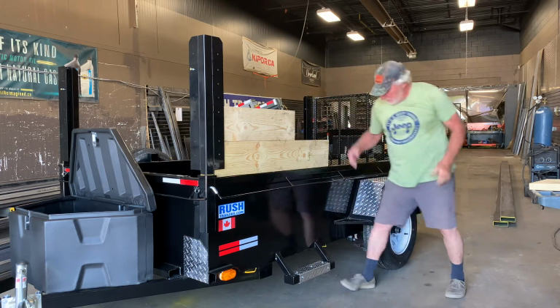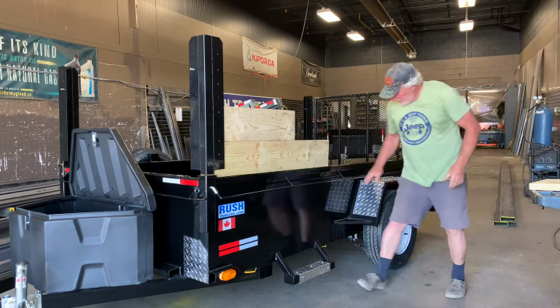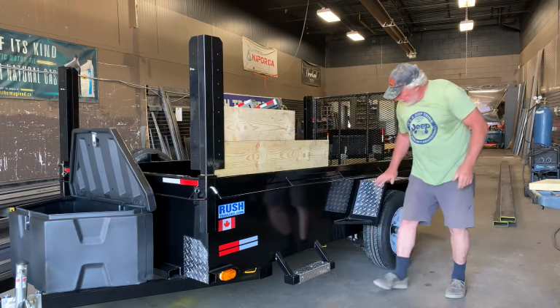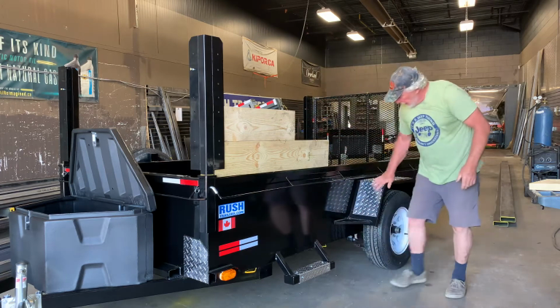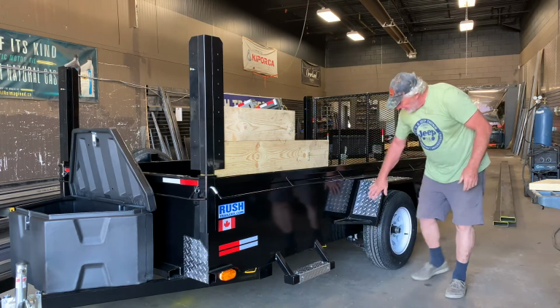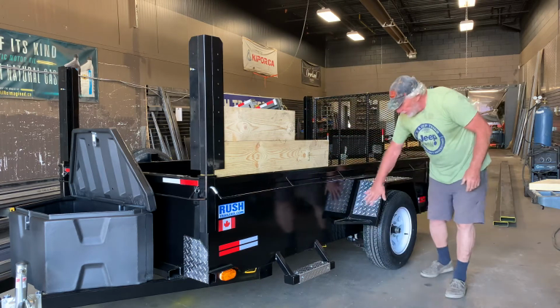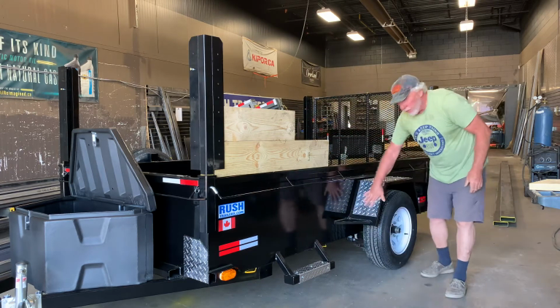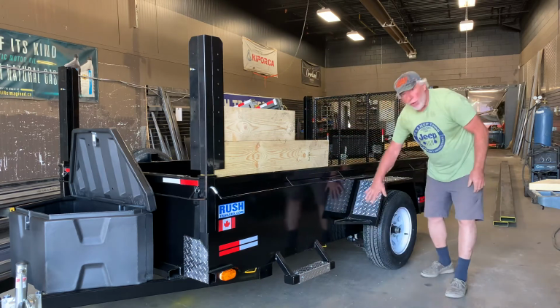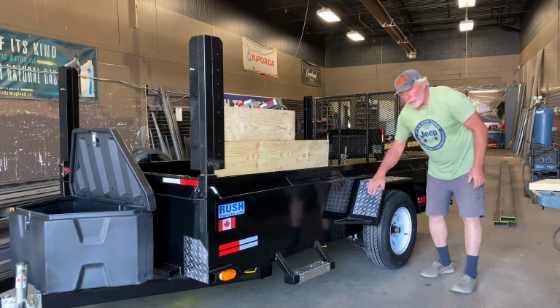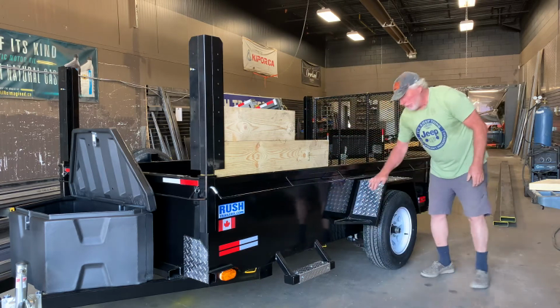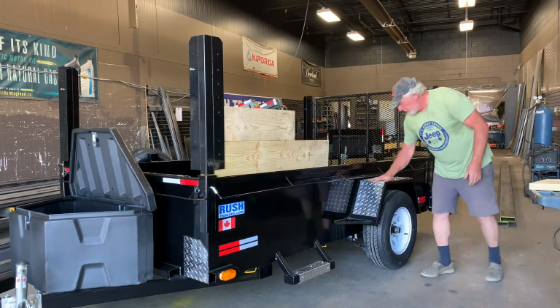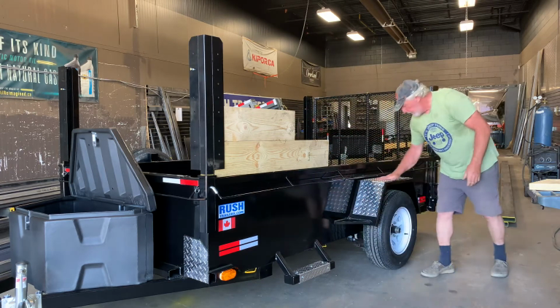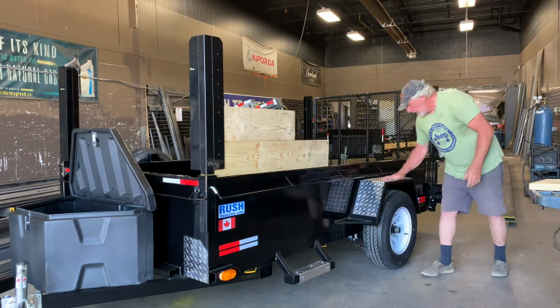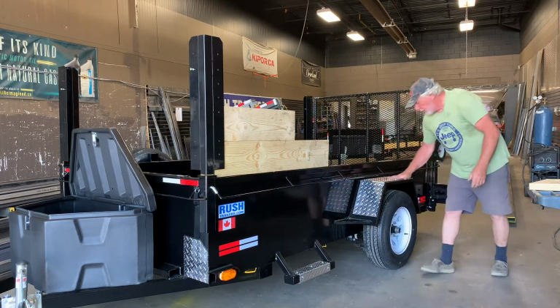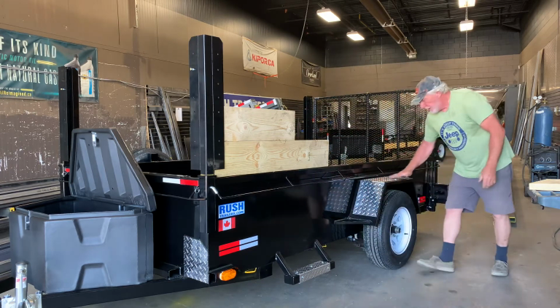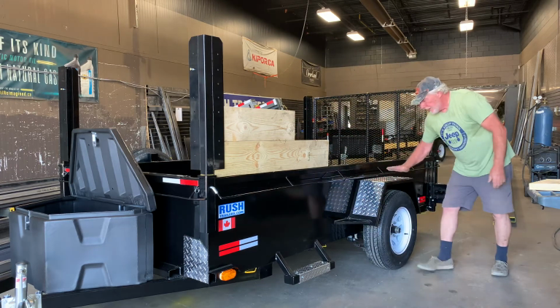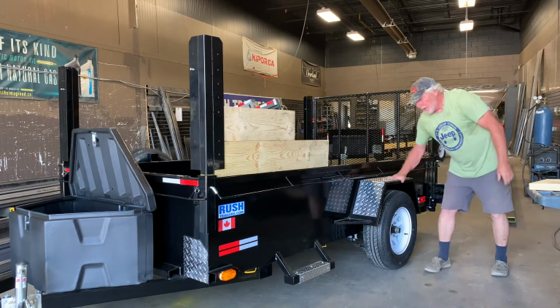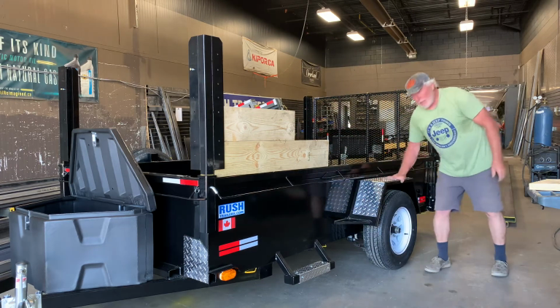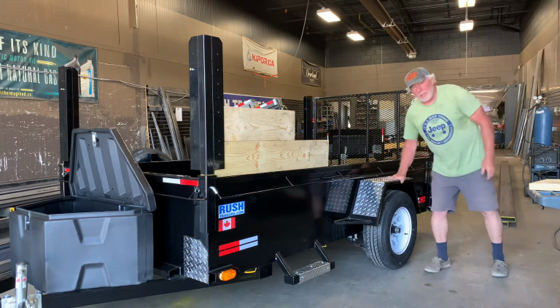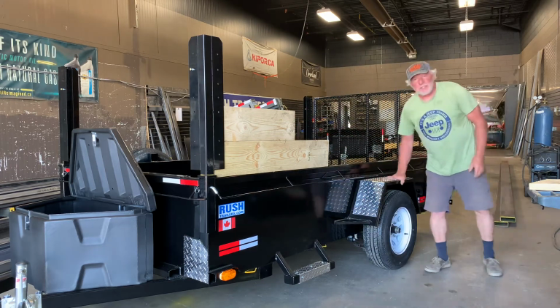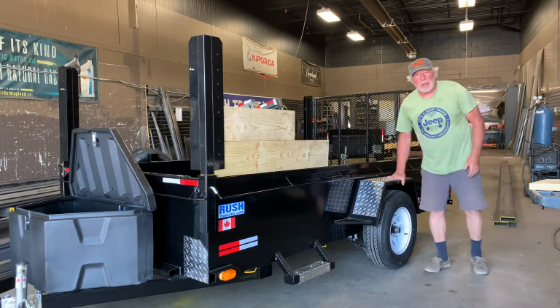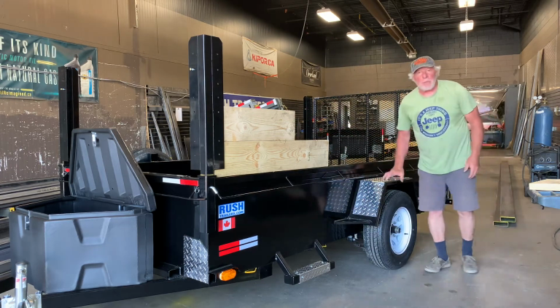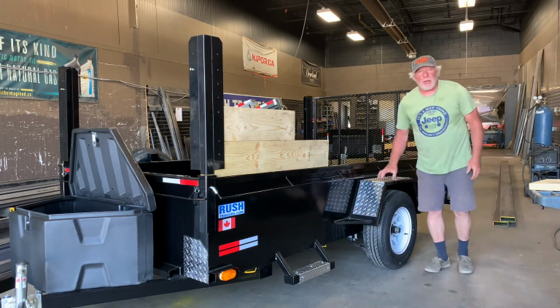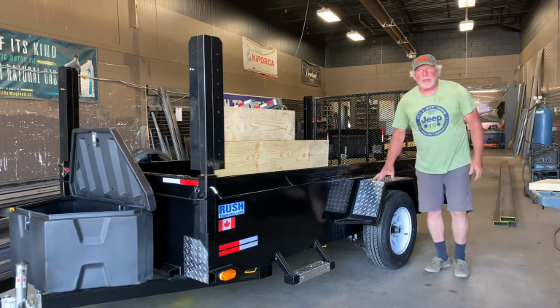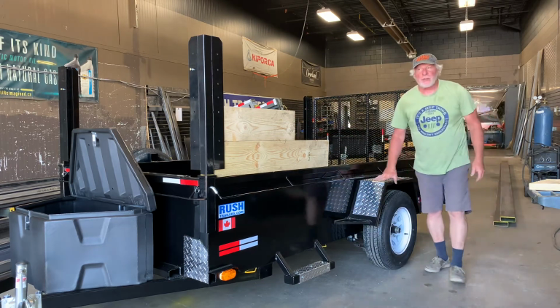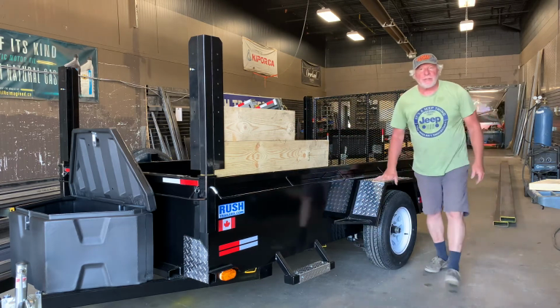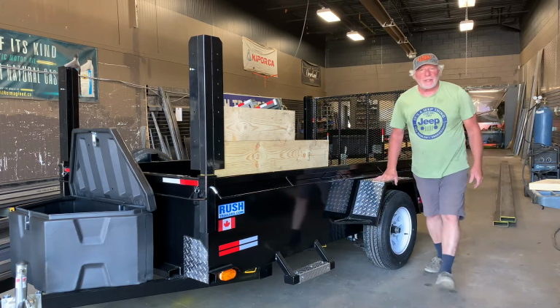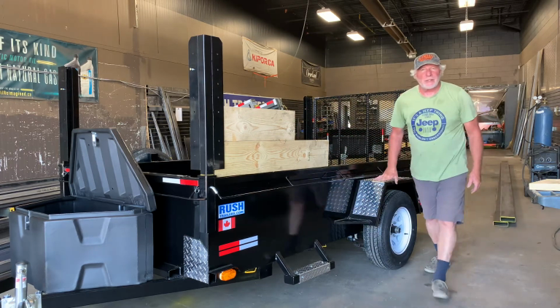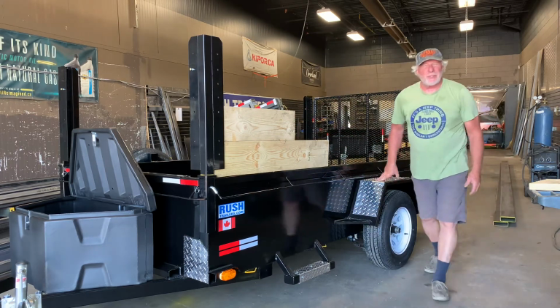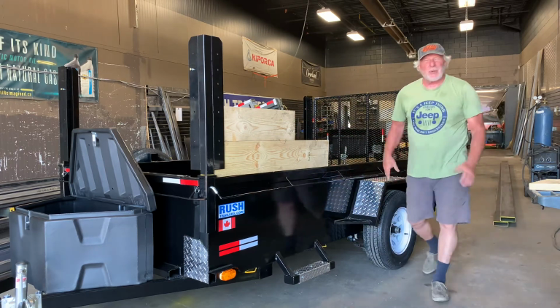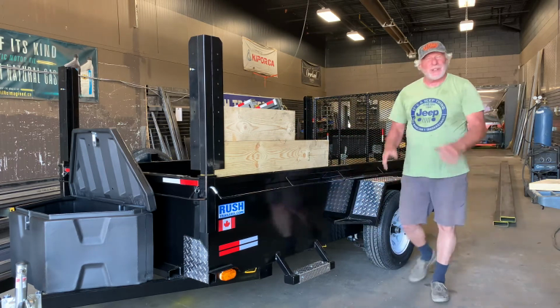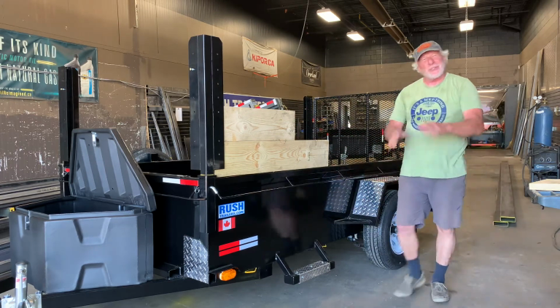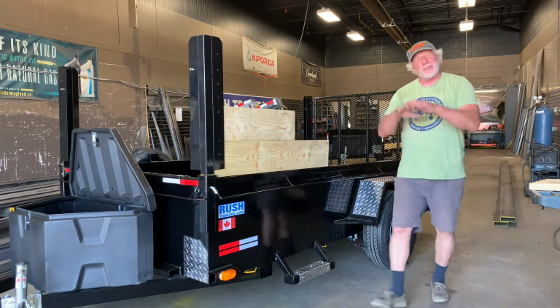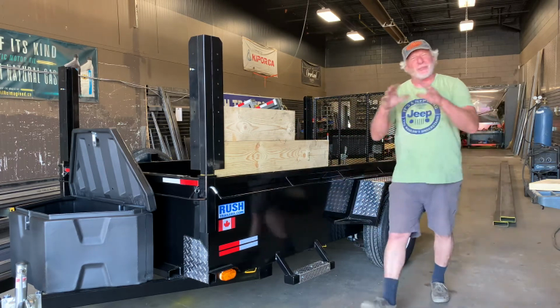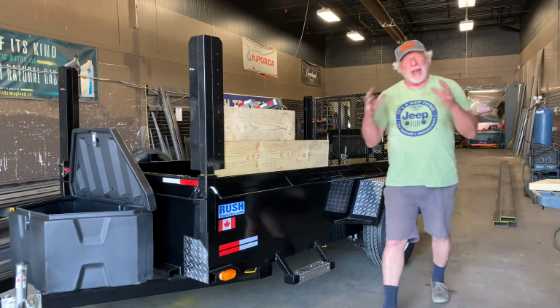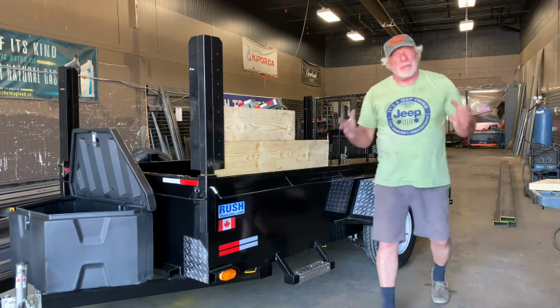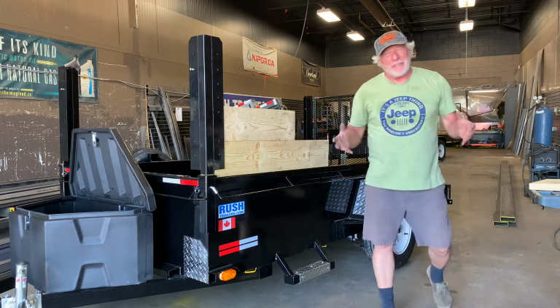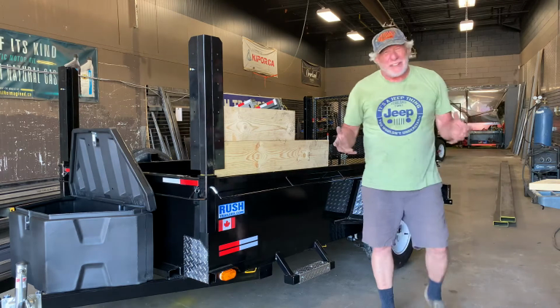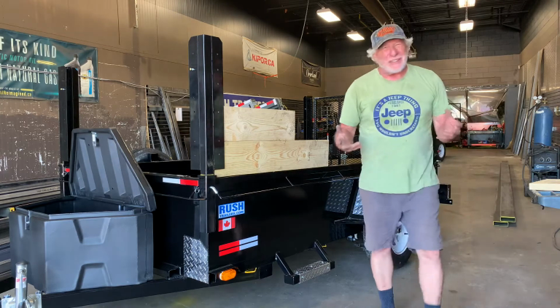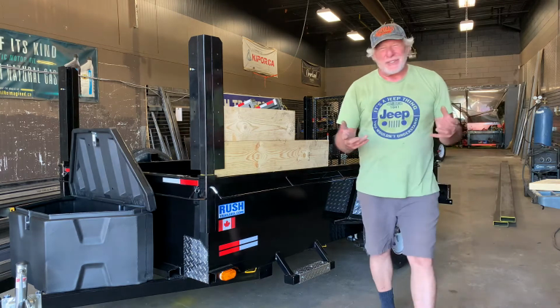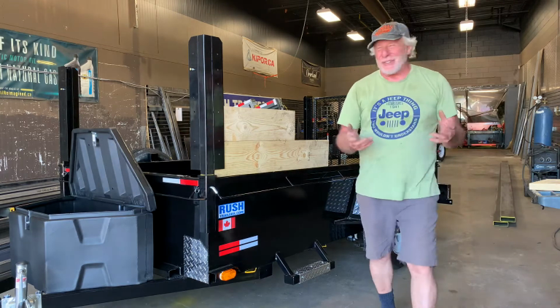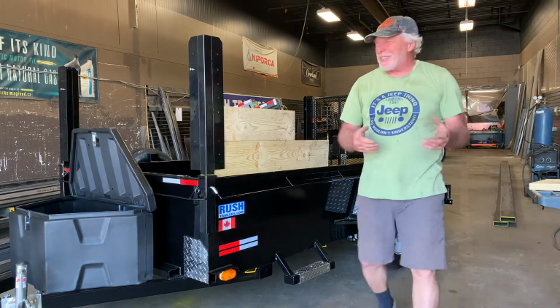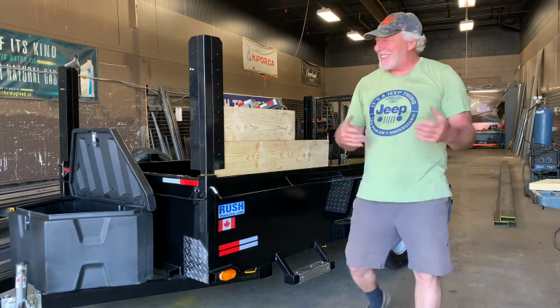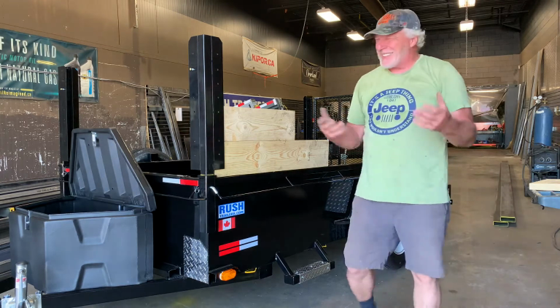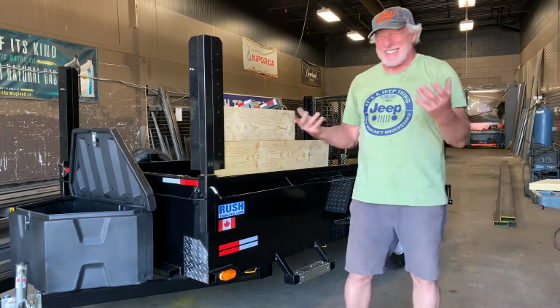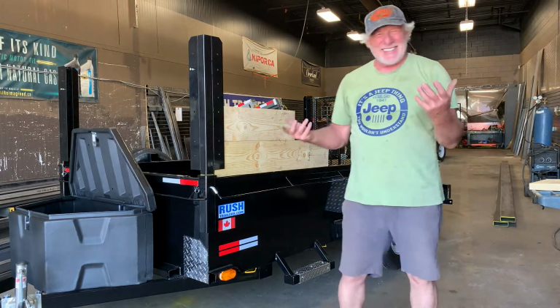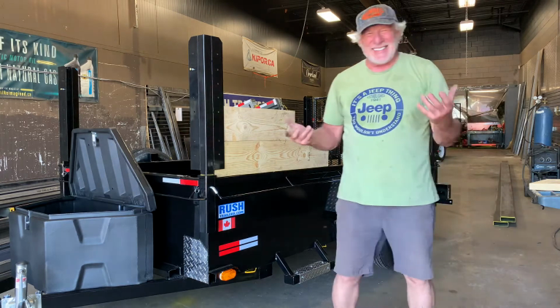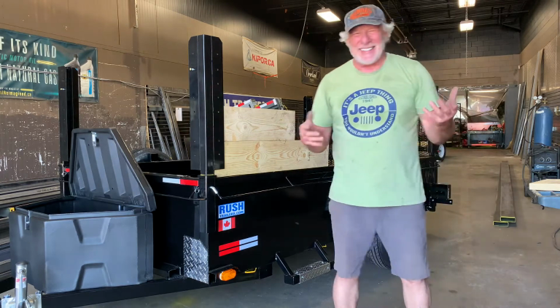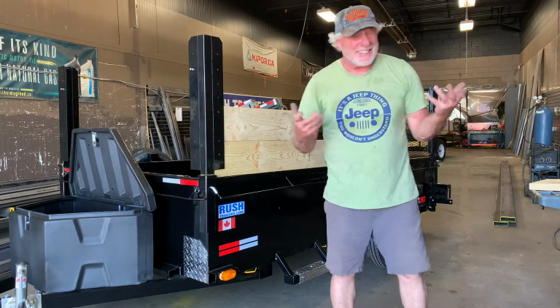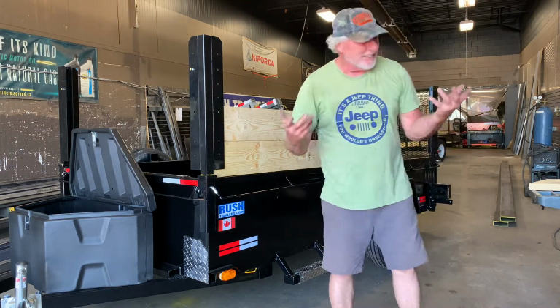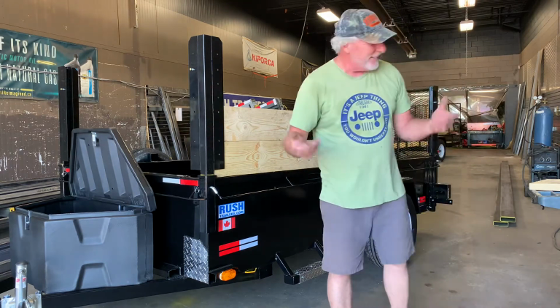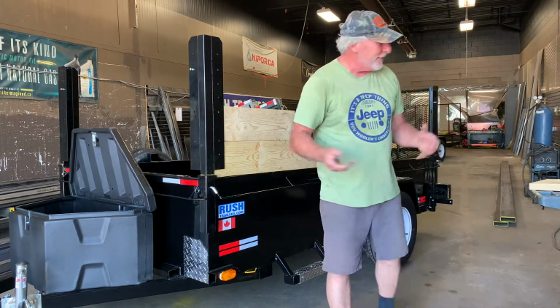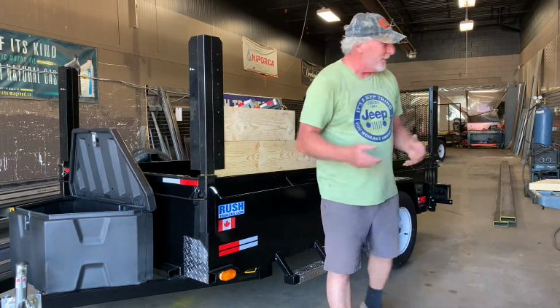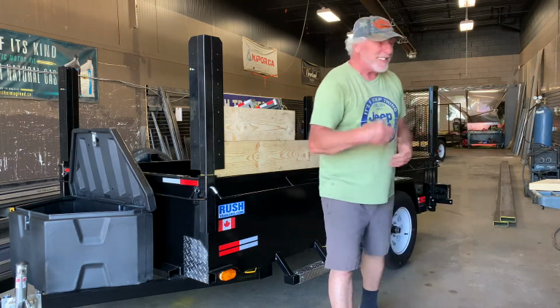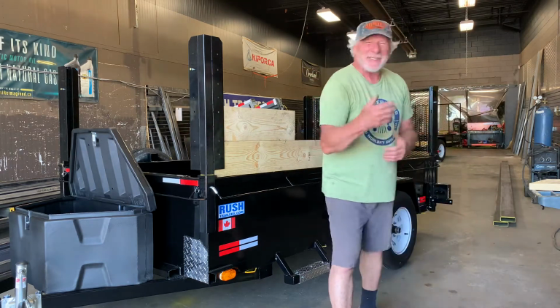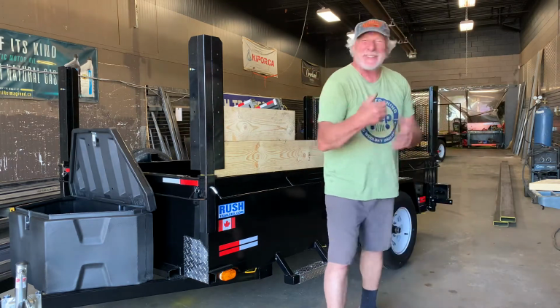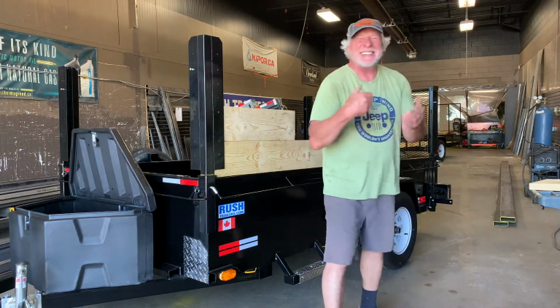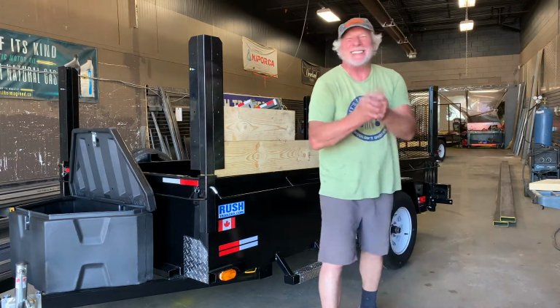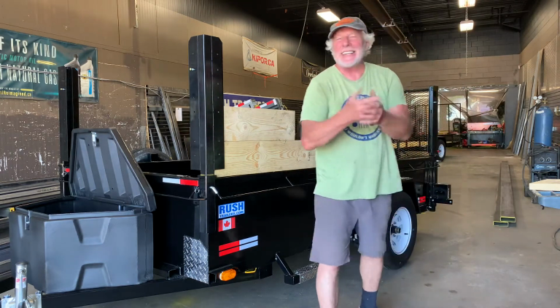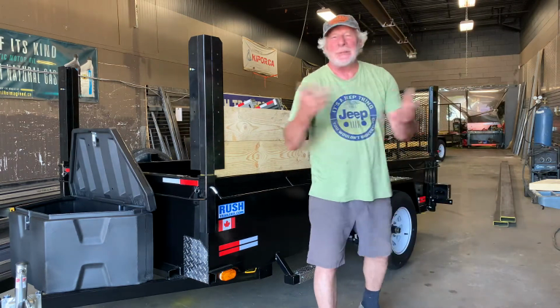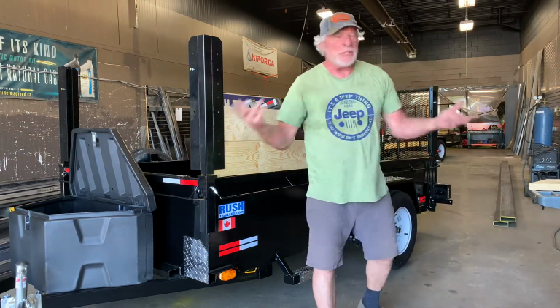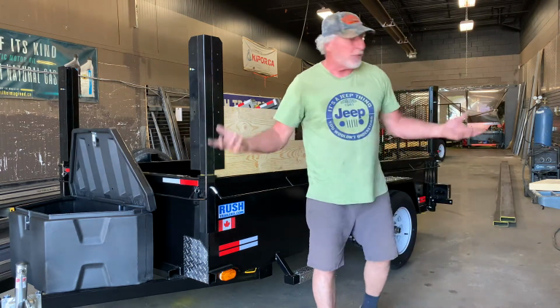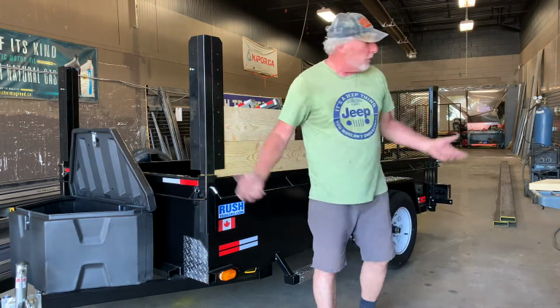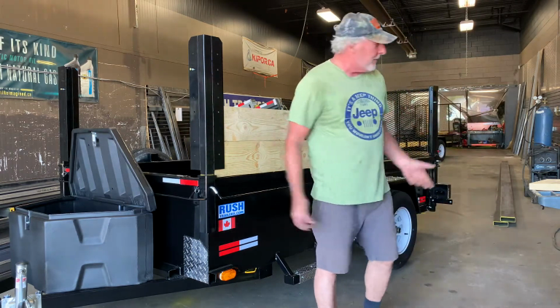Lots of chrome. You can step on those fenders — you don't want those round fenders. Once you ding them, it's over.